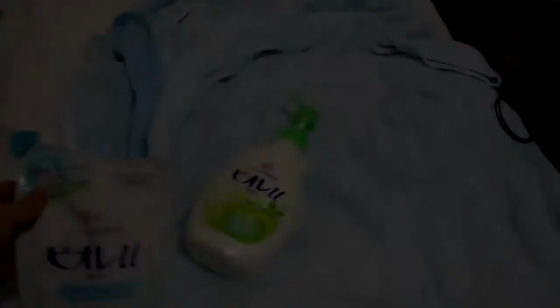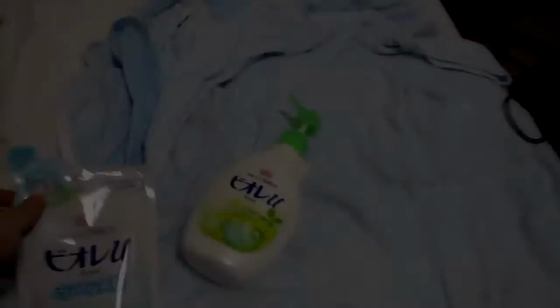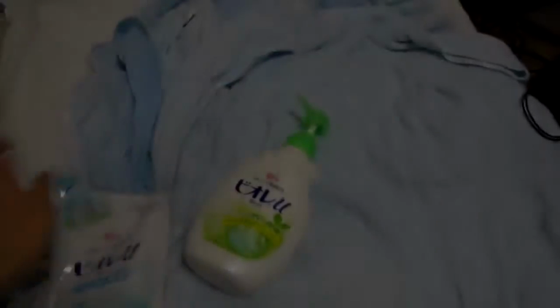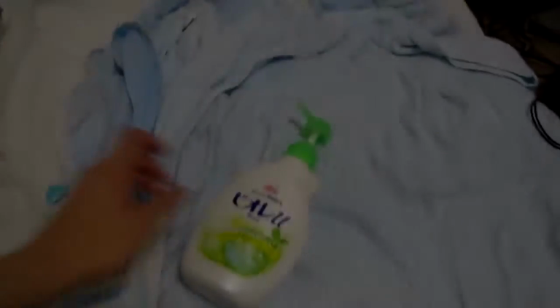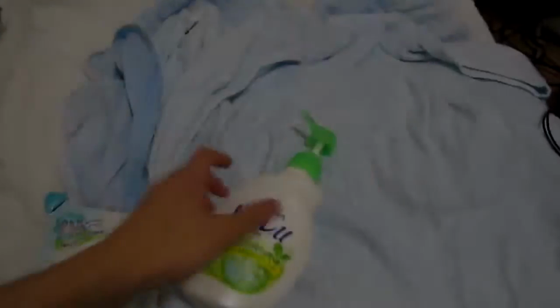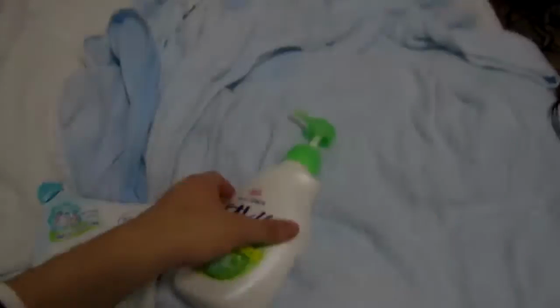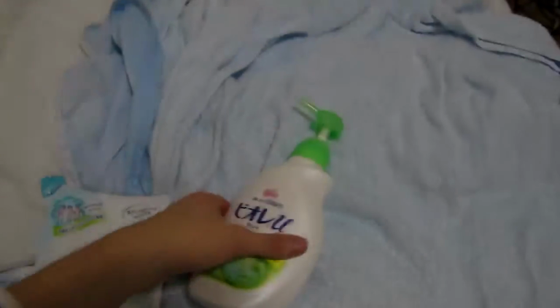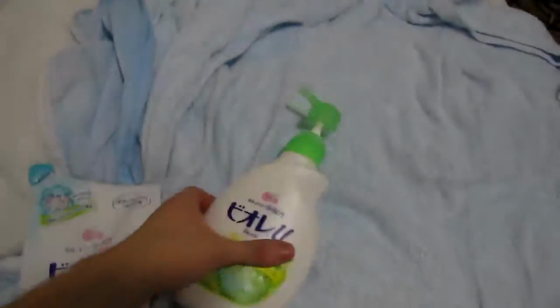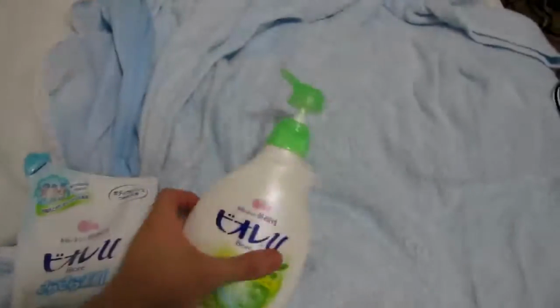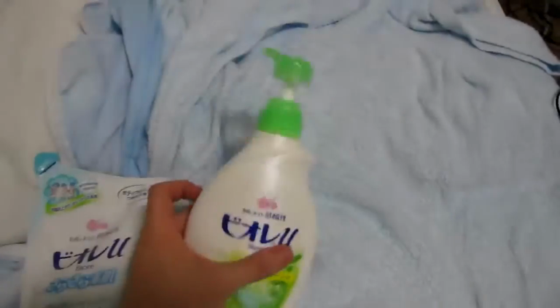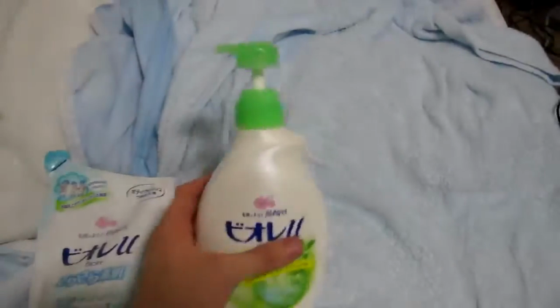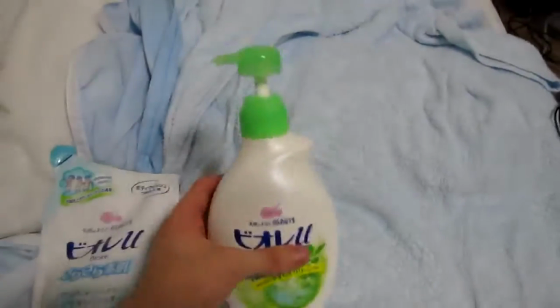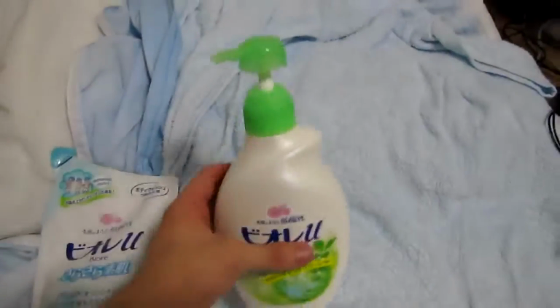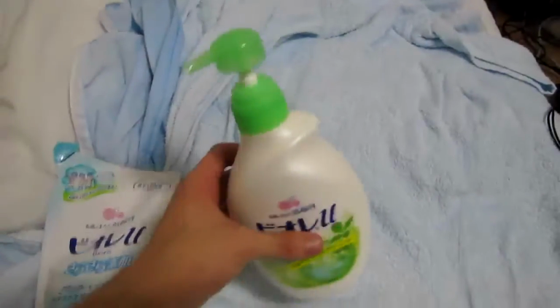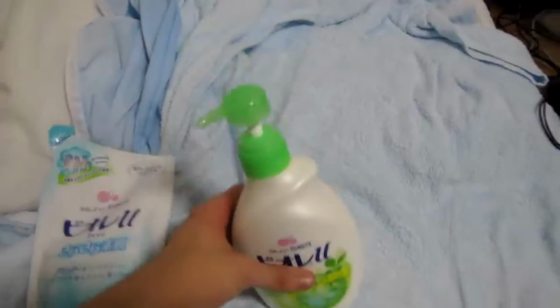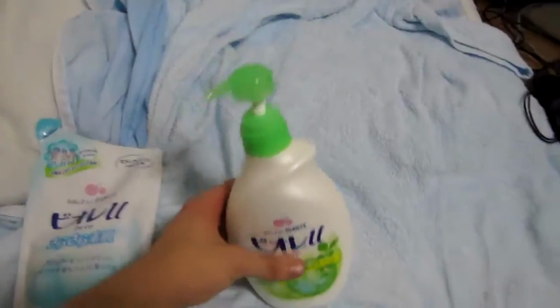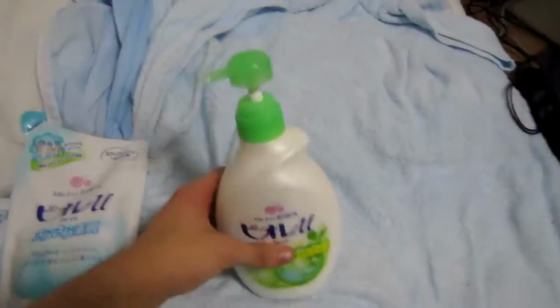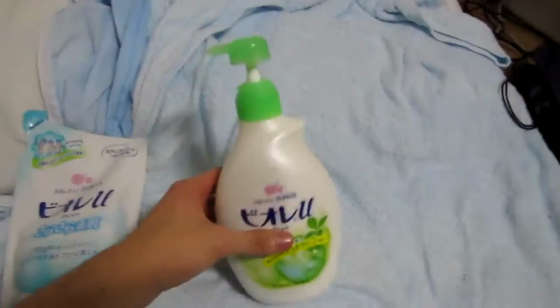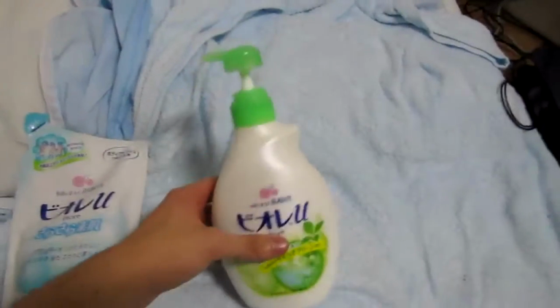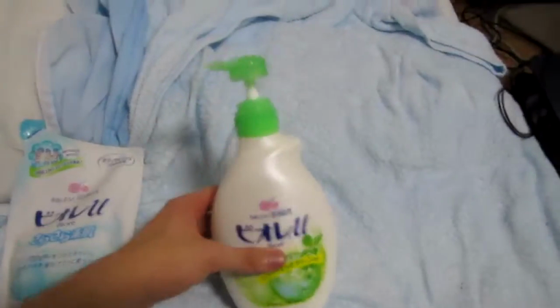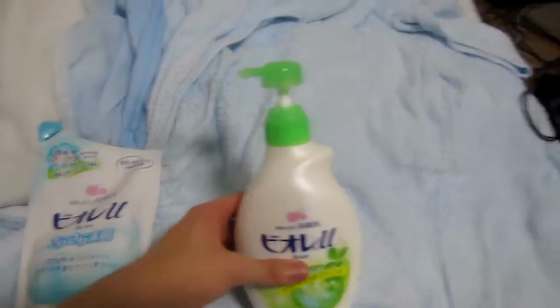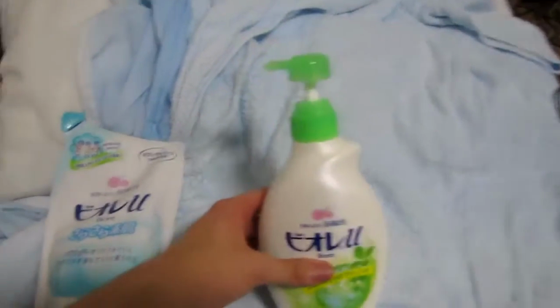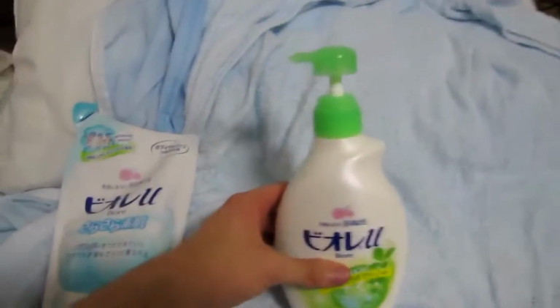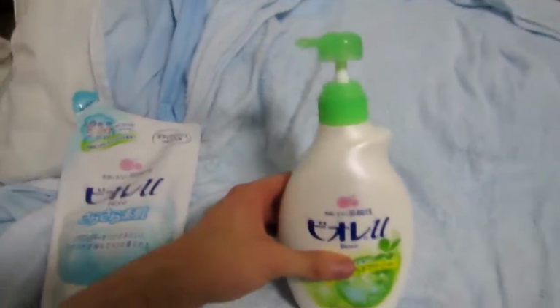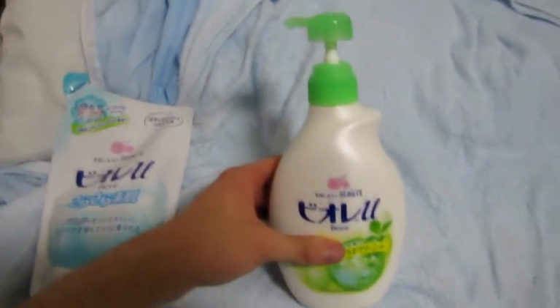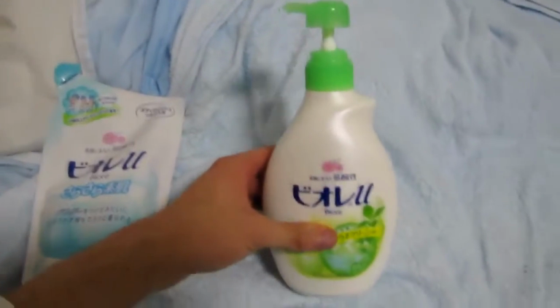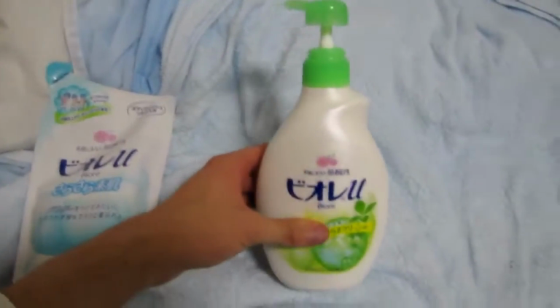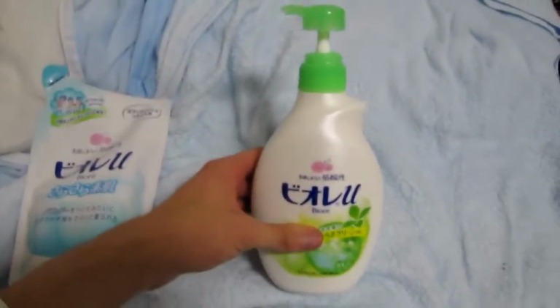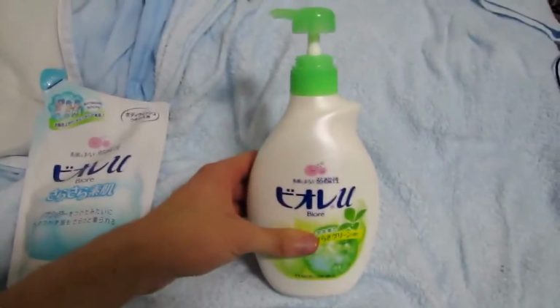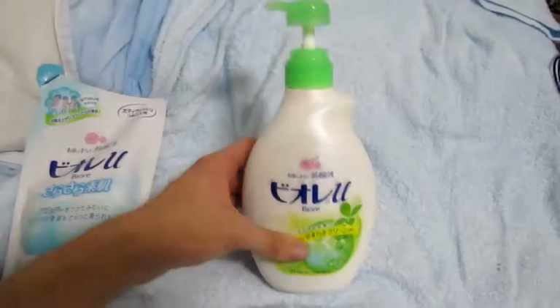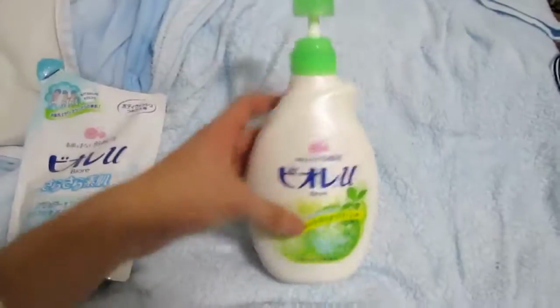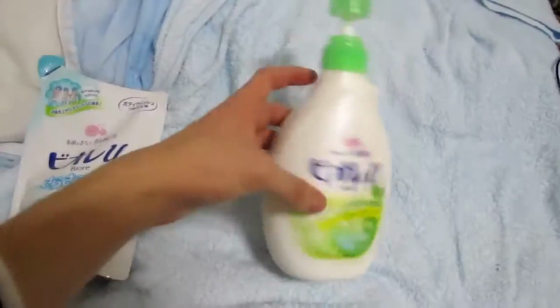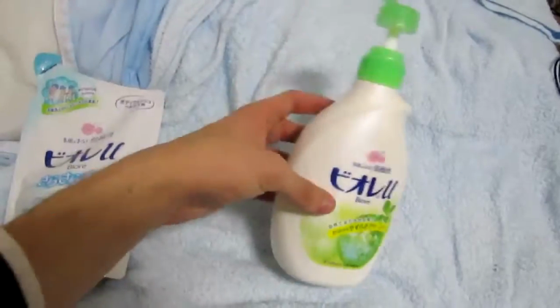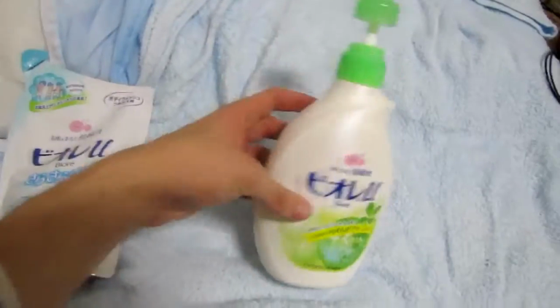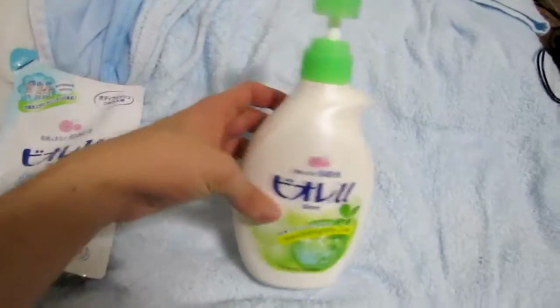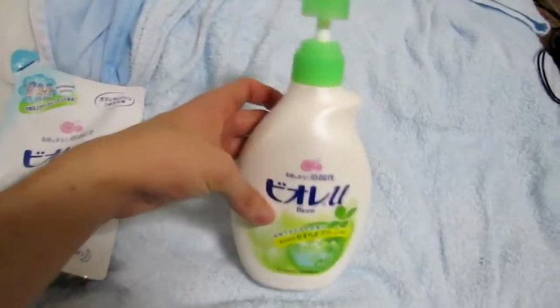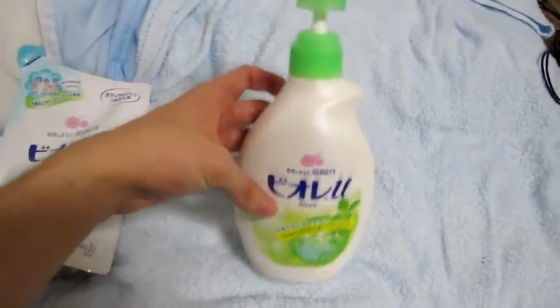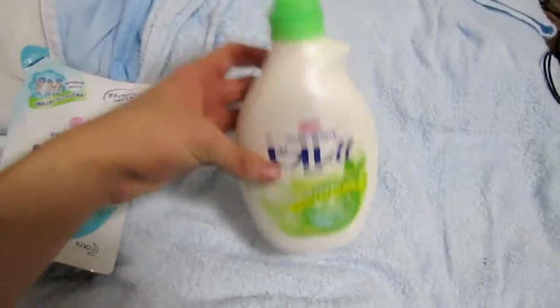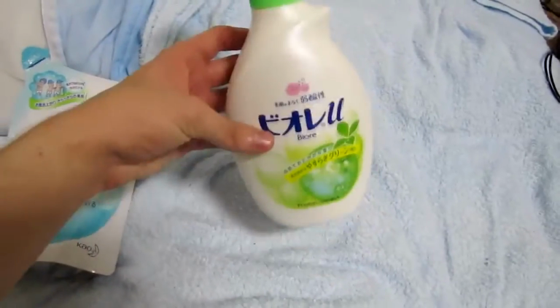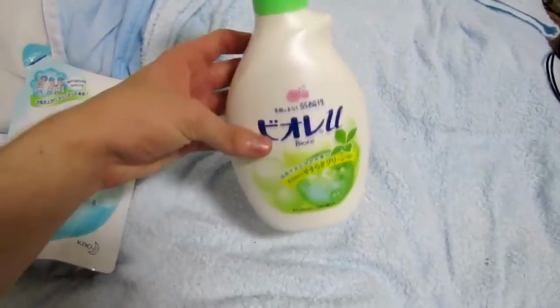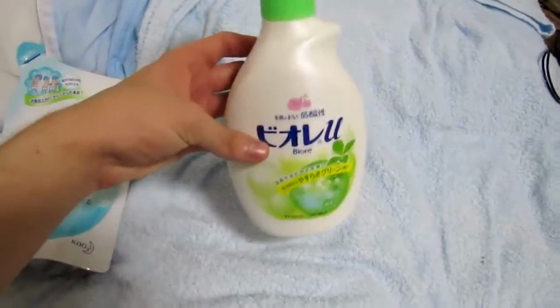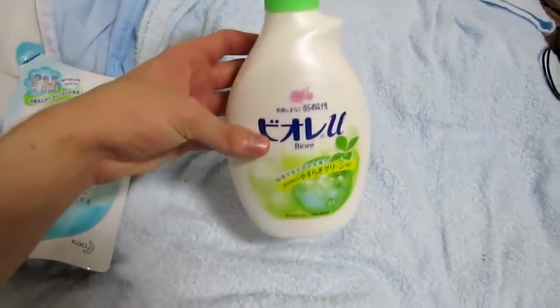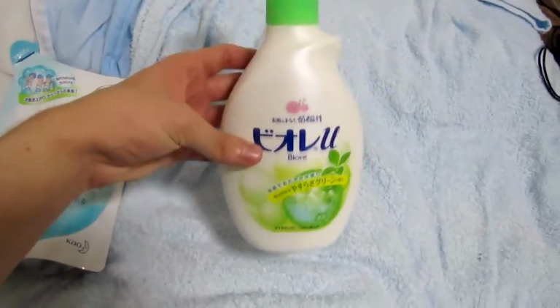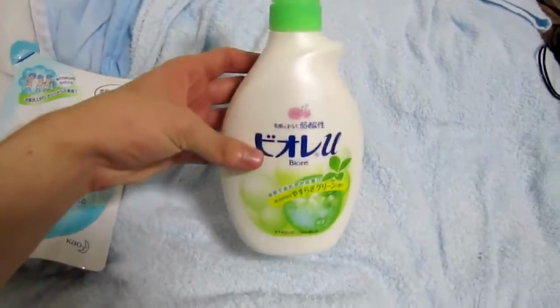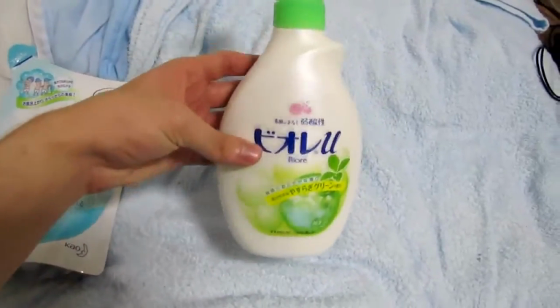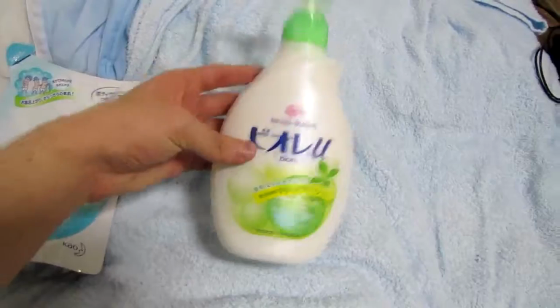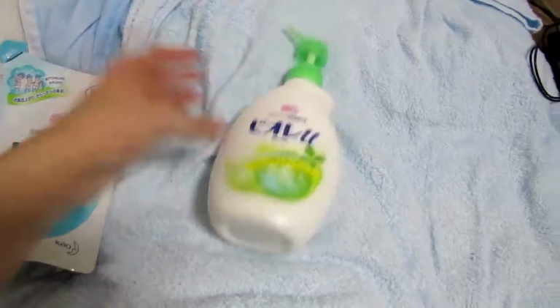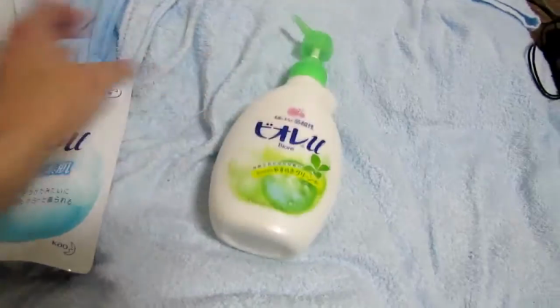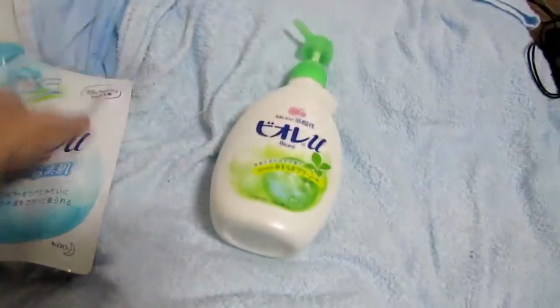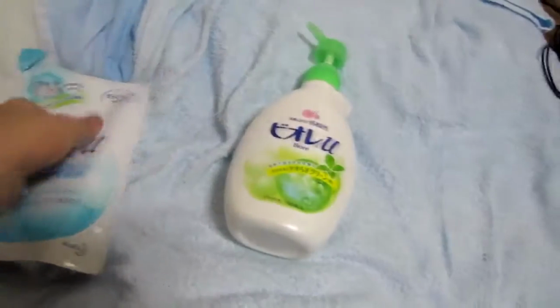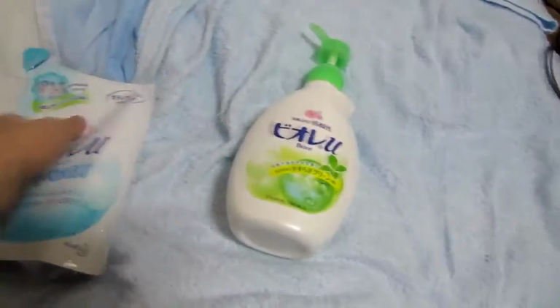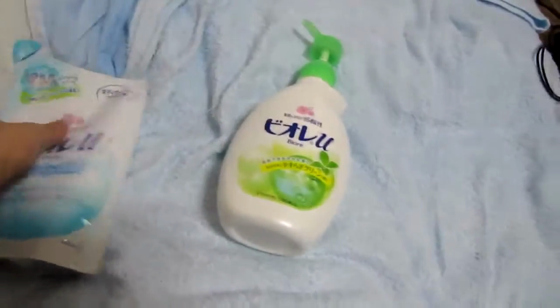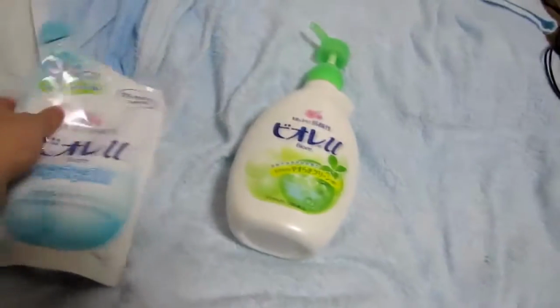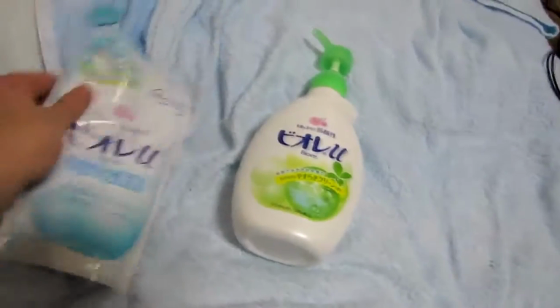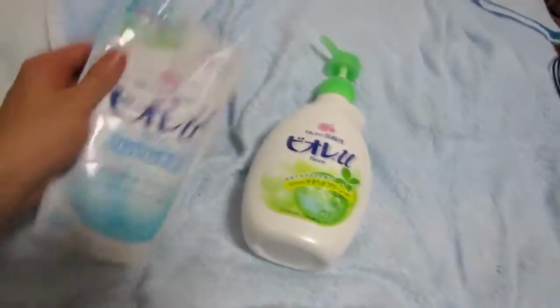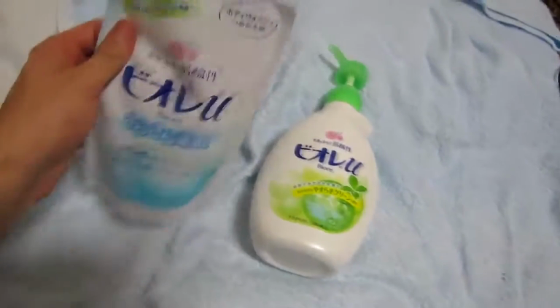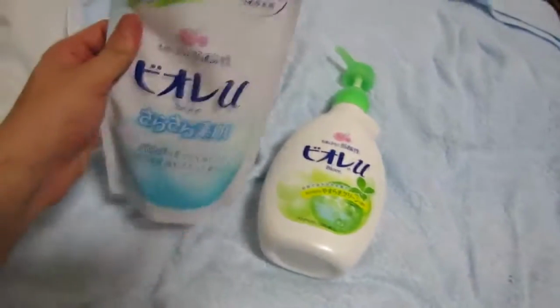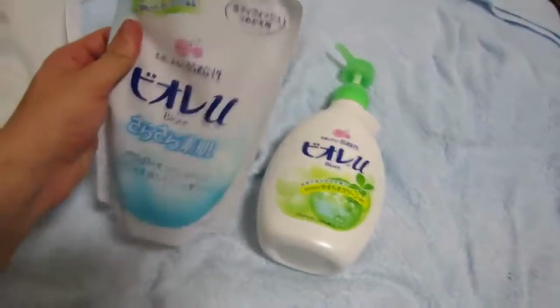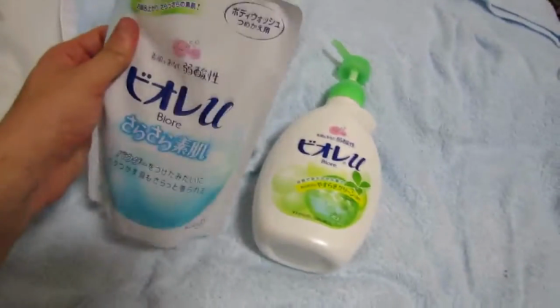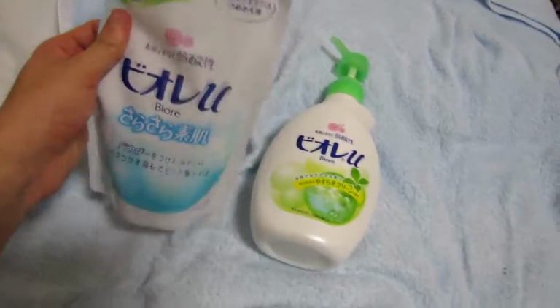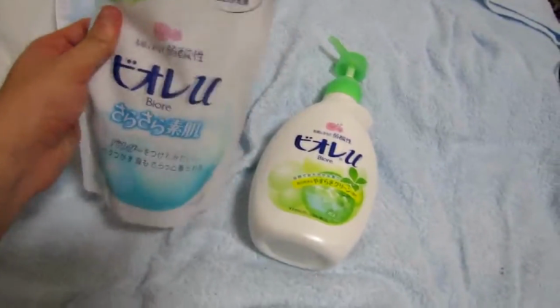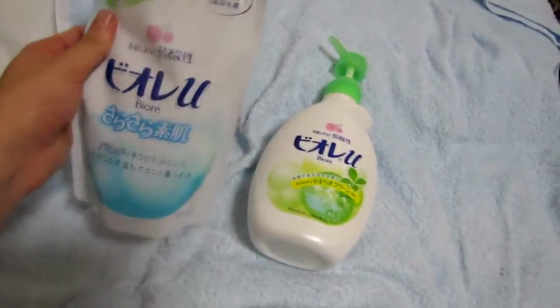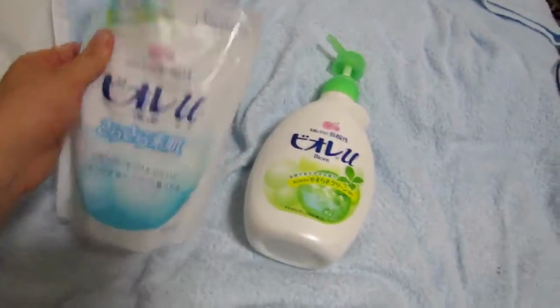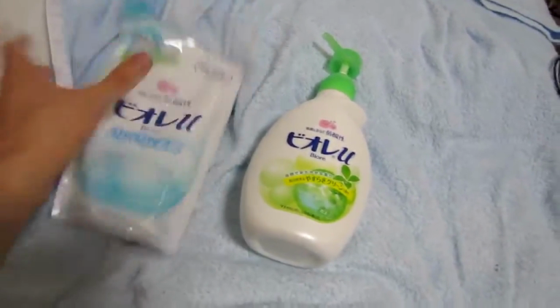Hey guys, so here's the soap thing. Here's my soap bottle and here's soap.